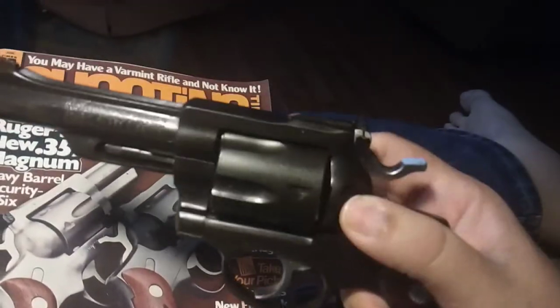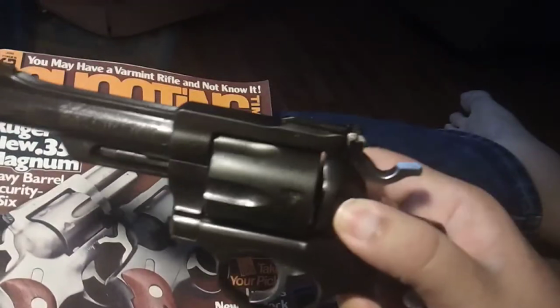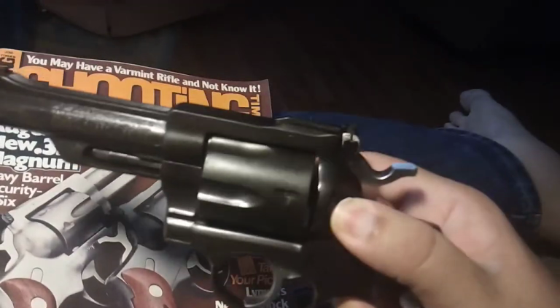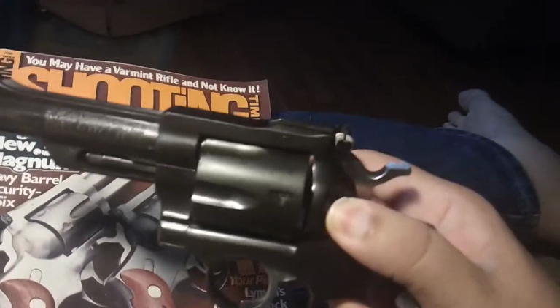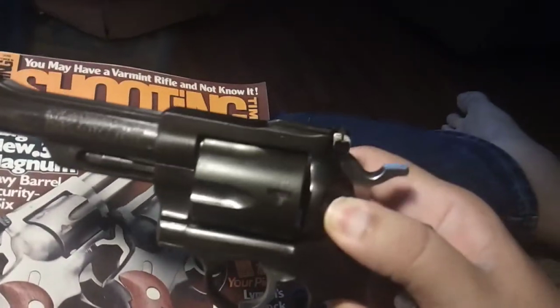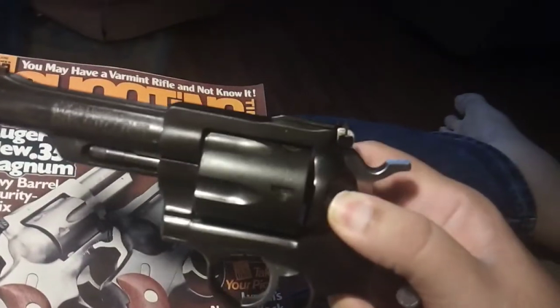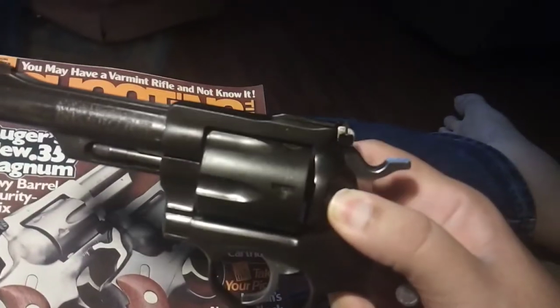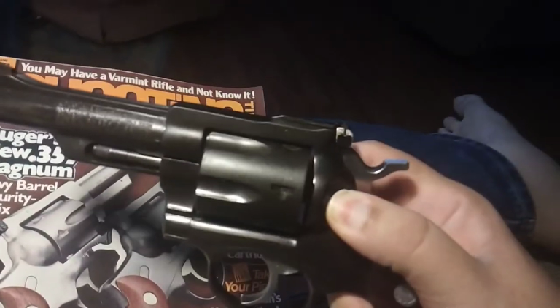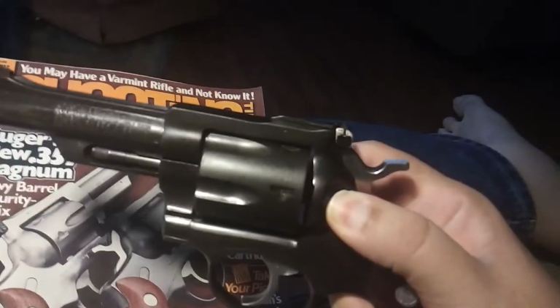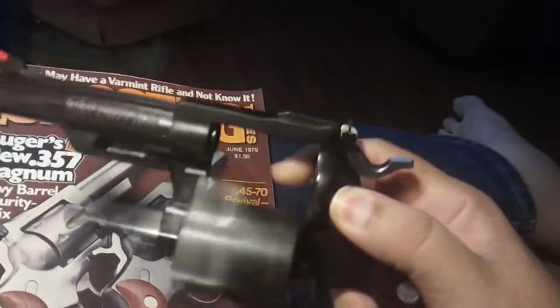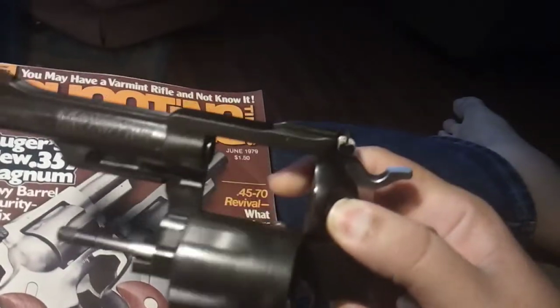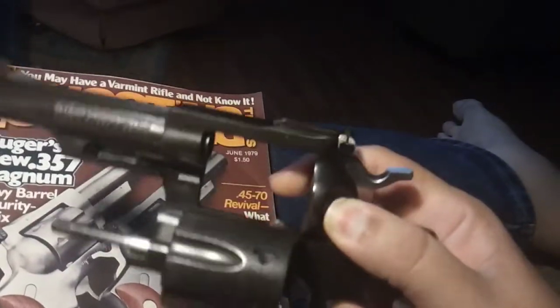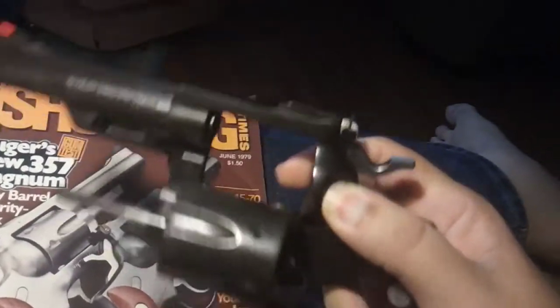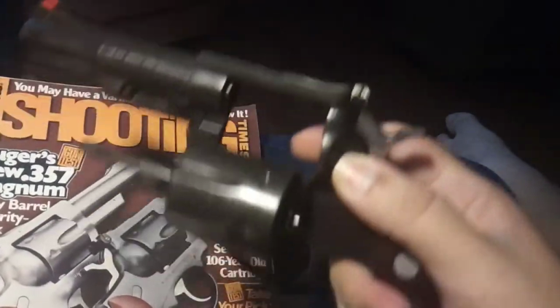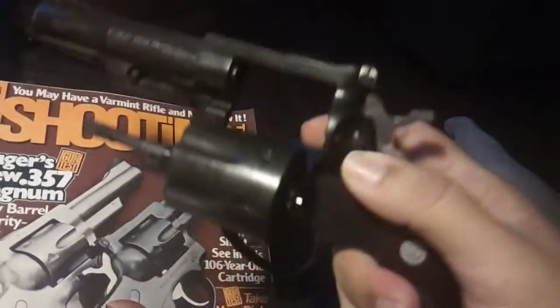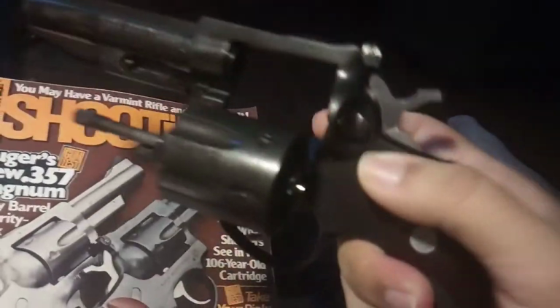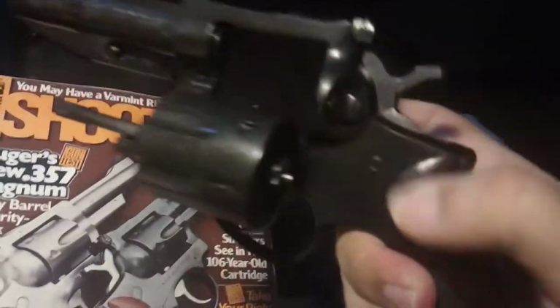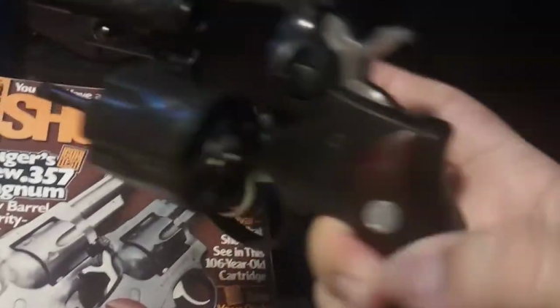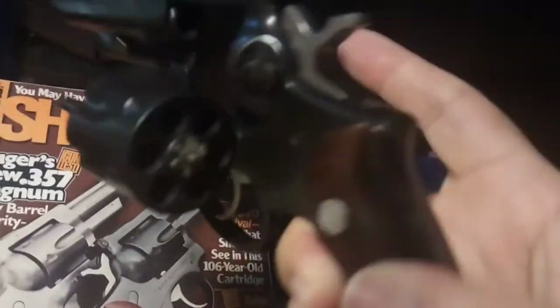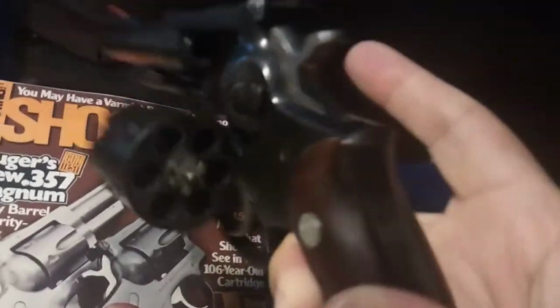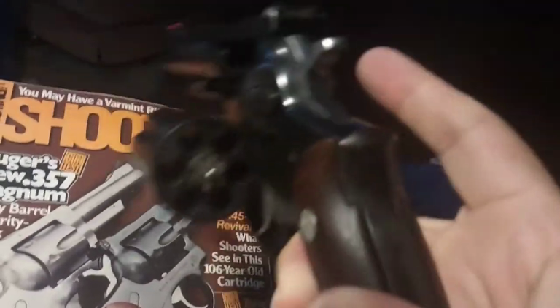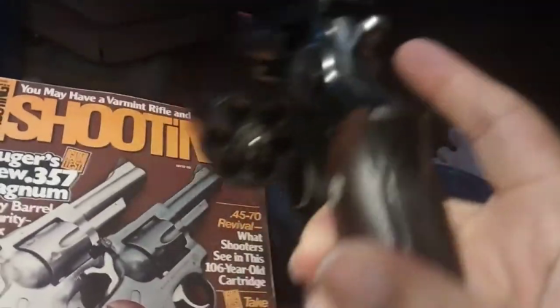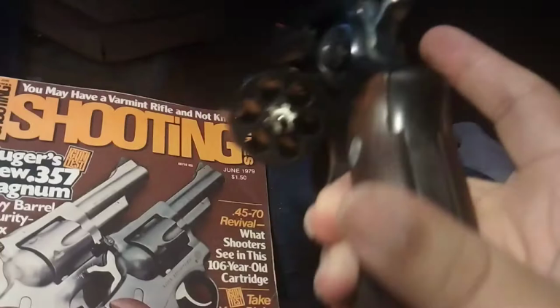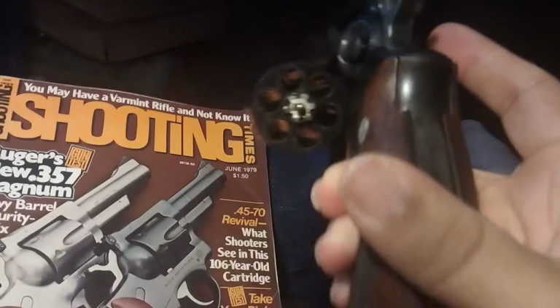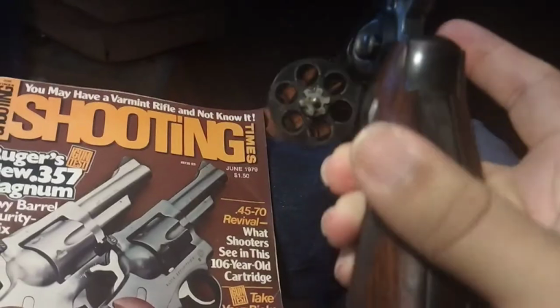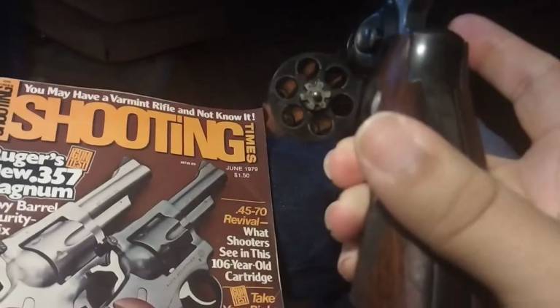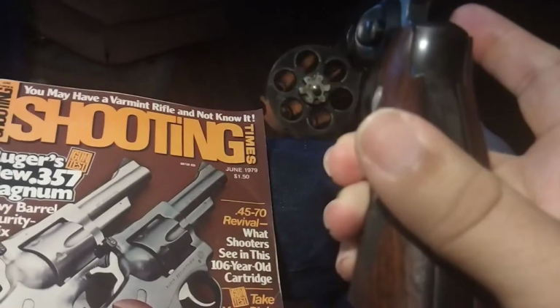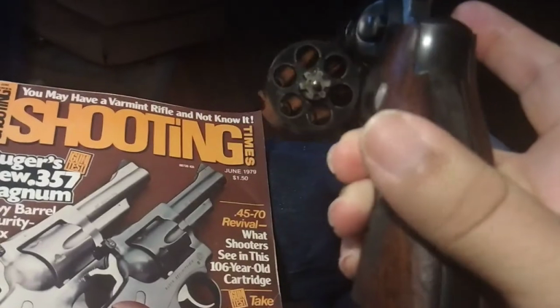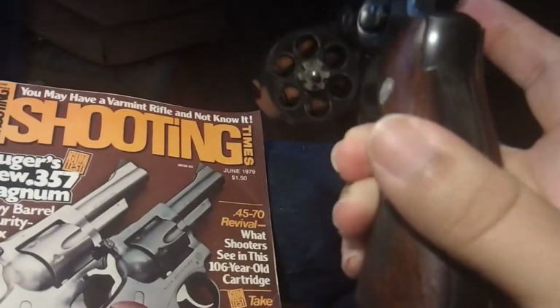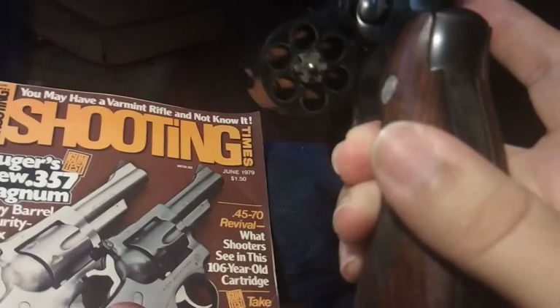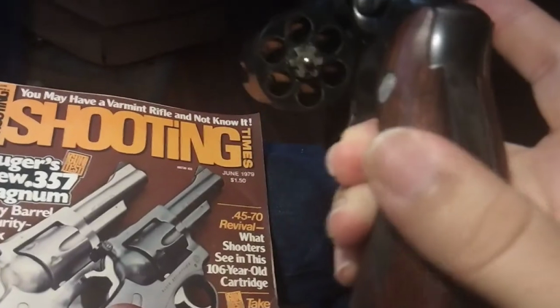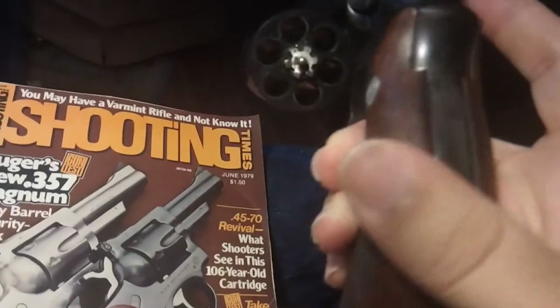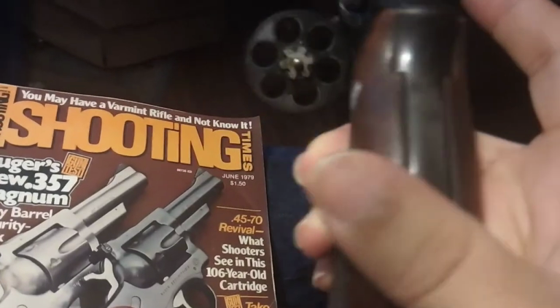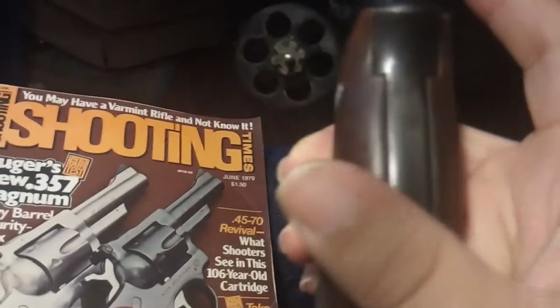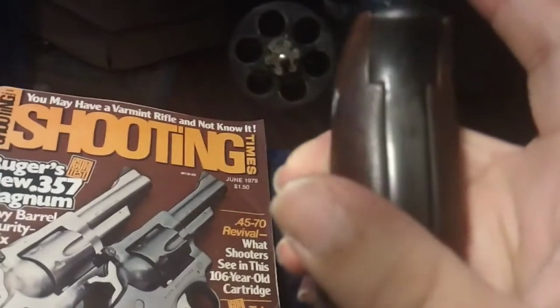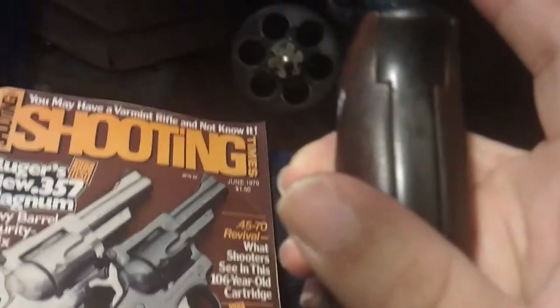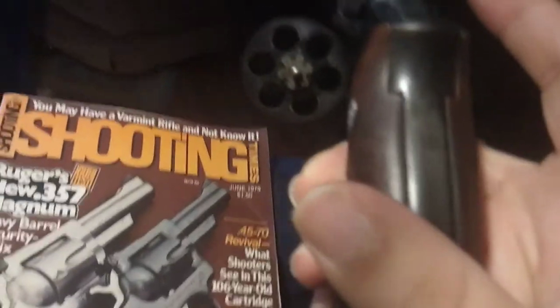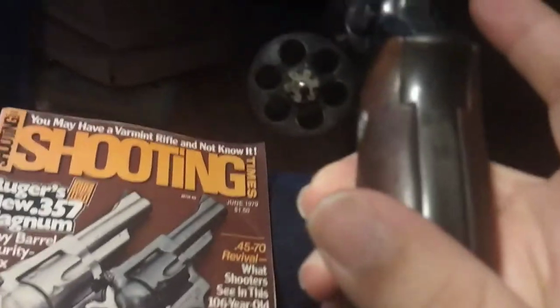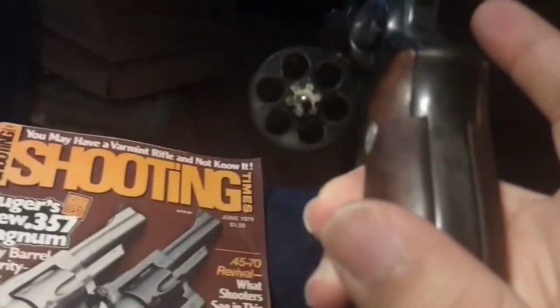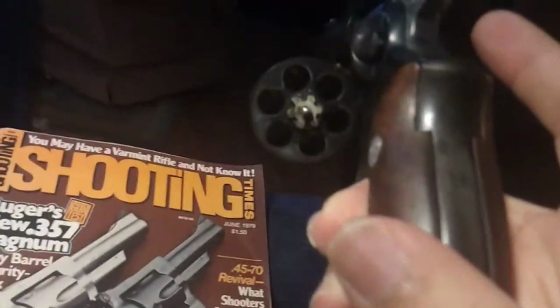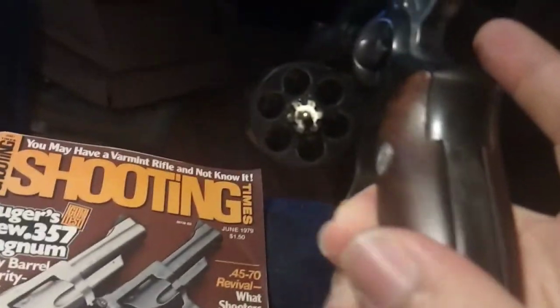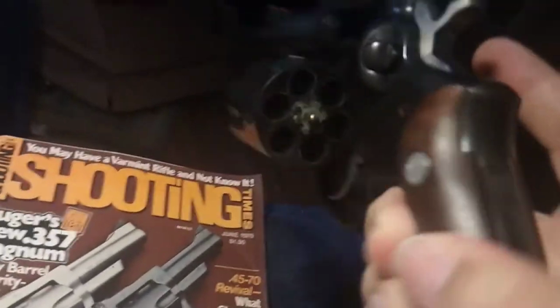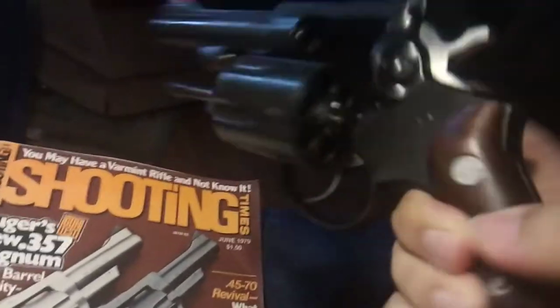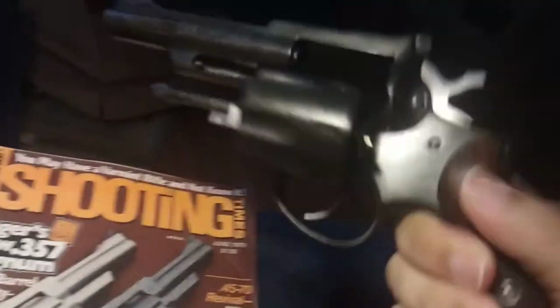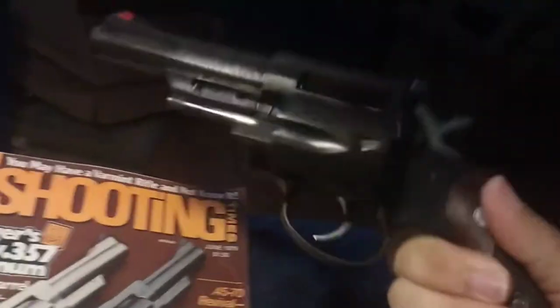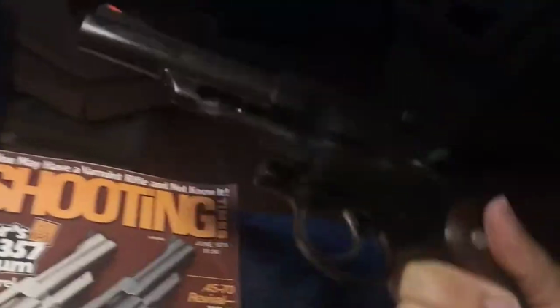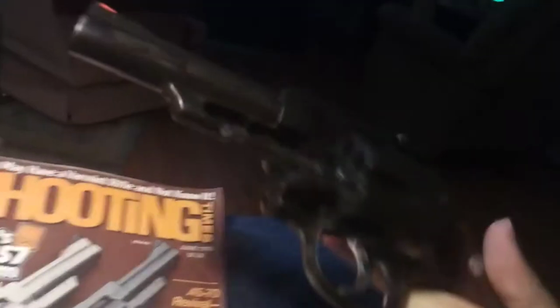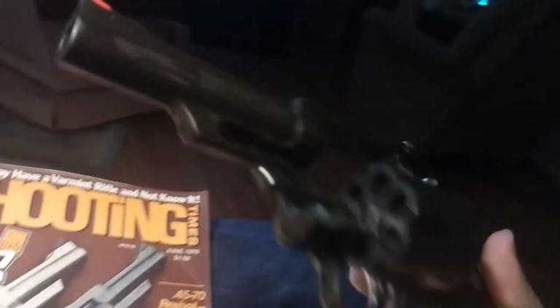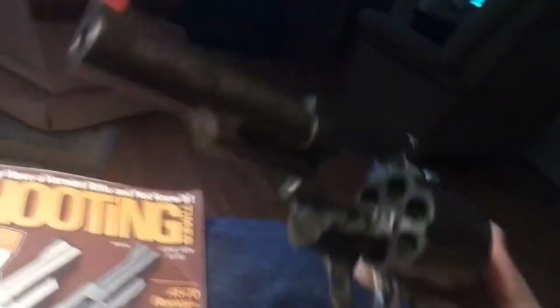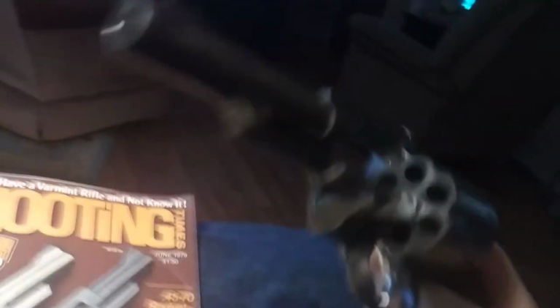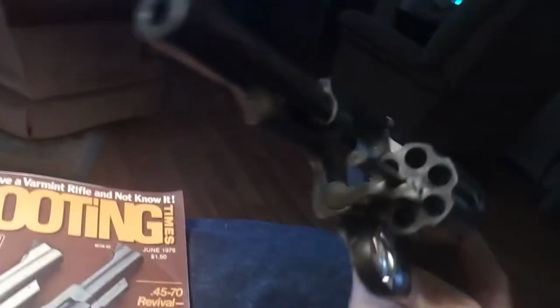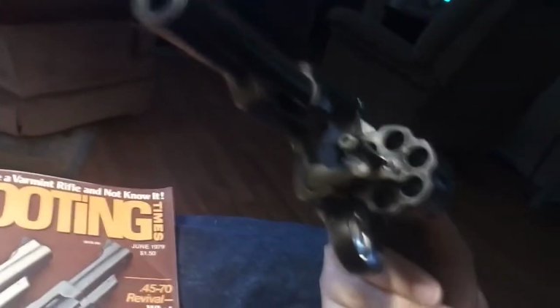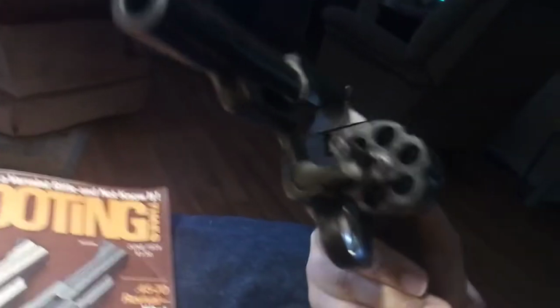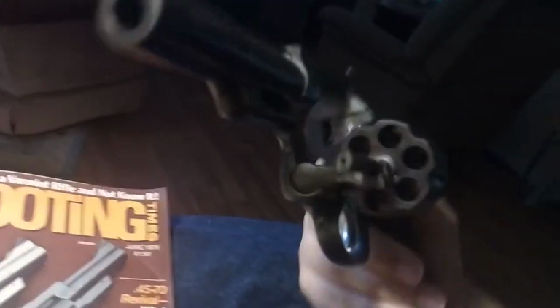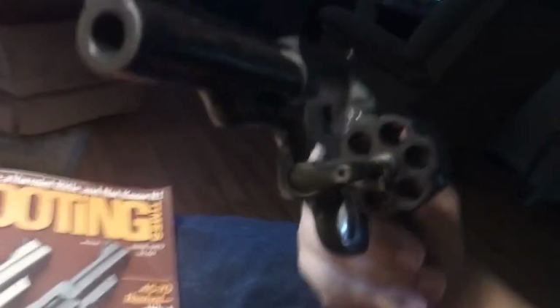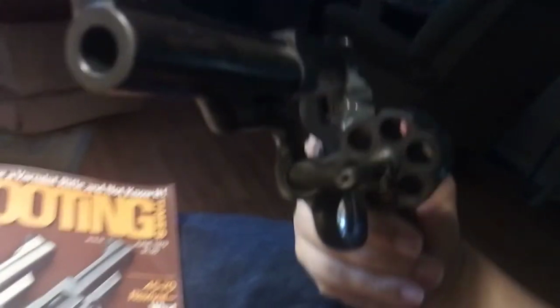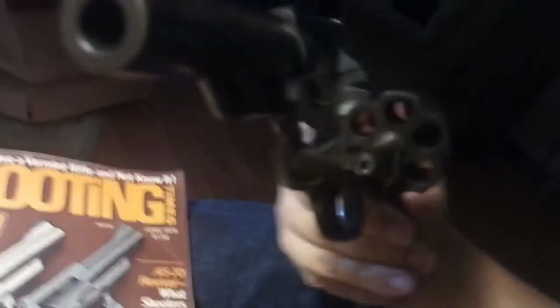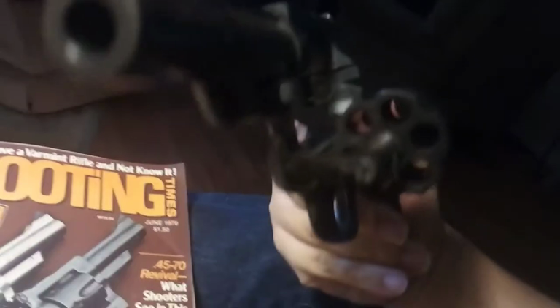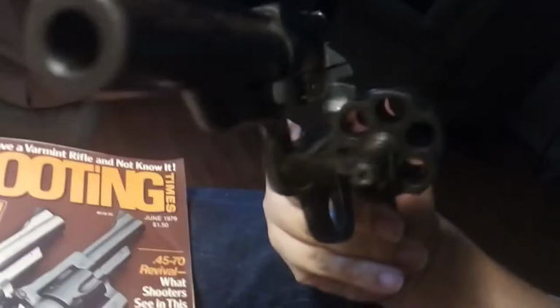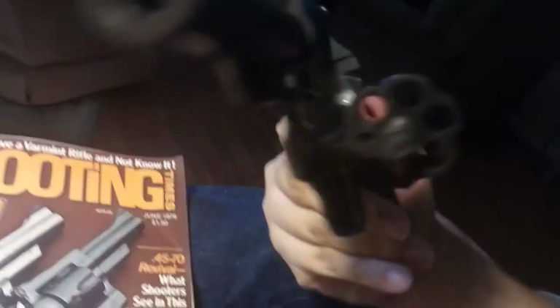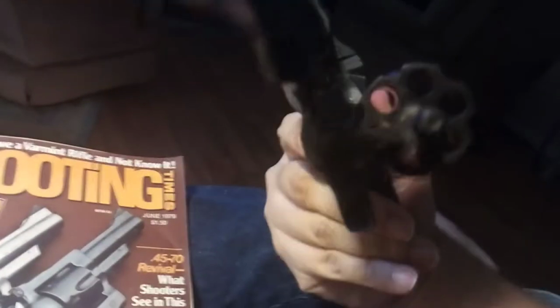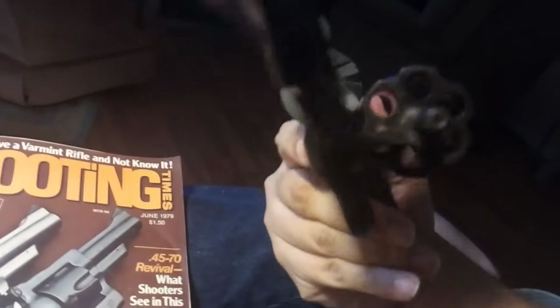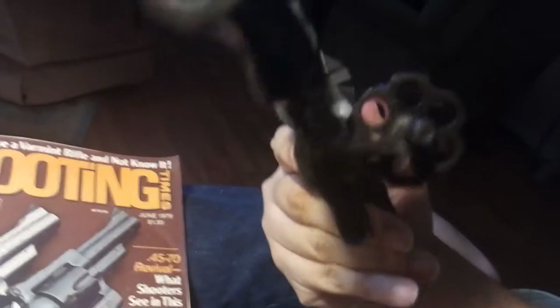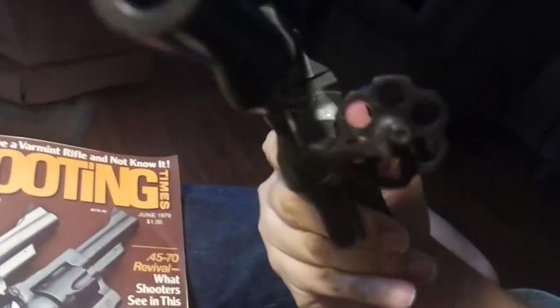Safety check — gun is clear. Nothing in here.